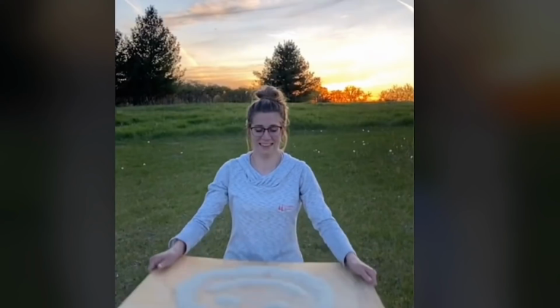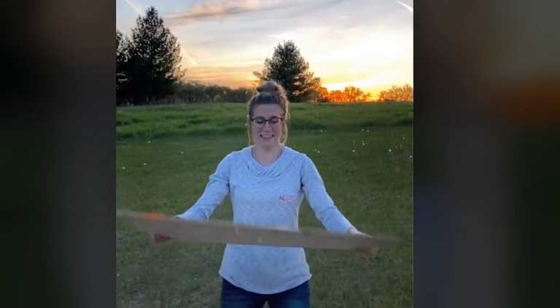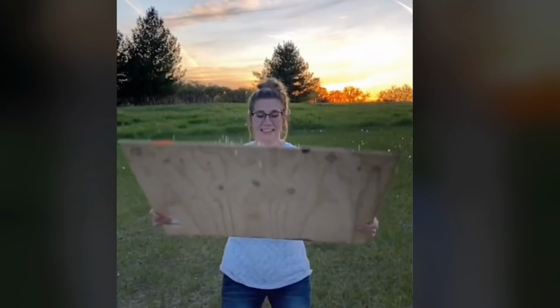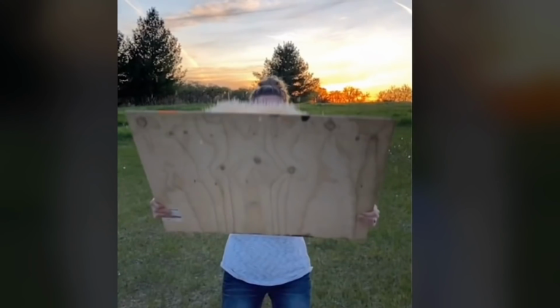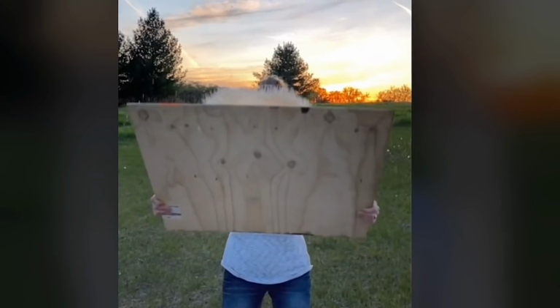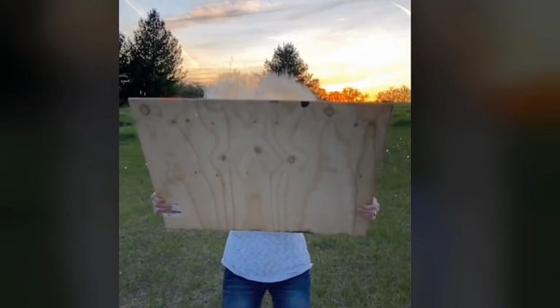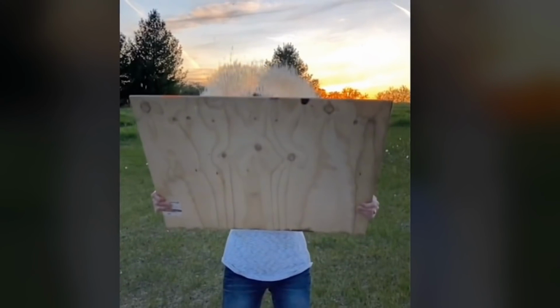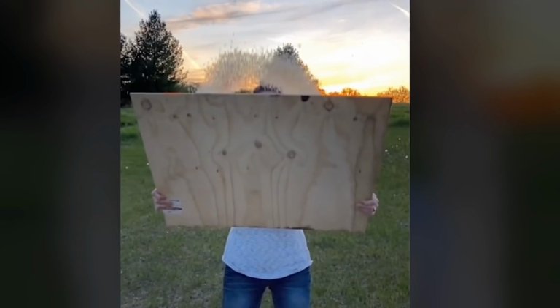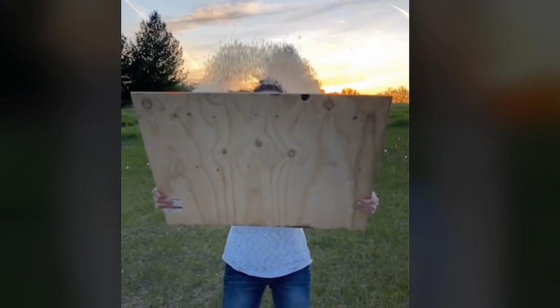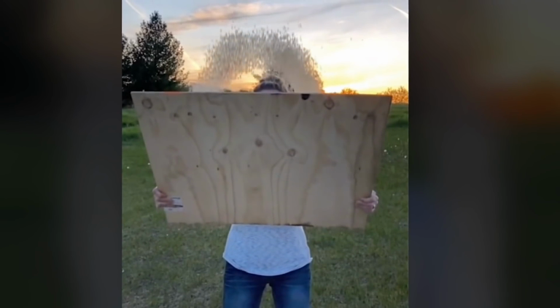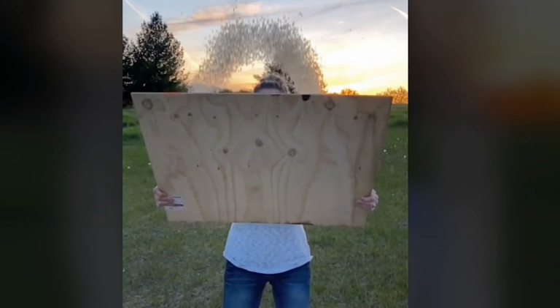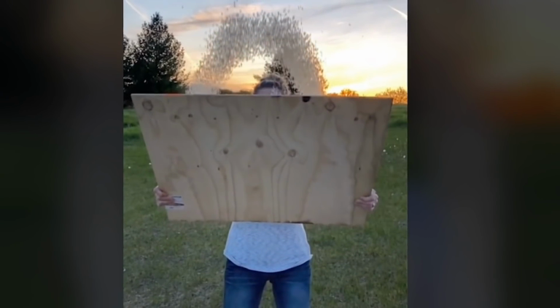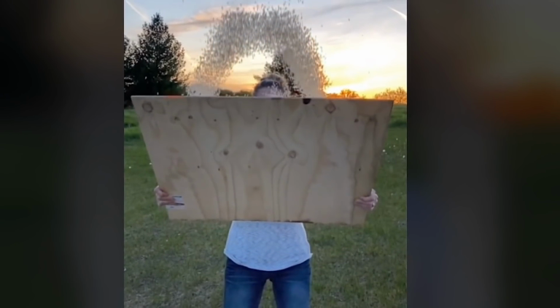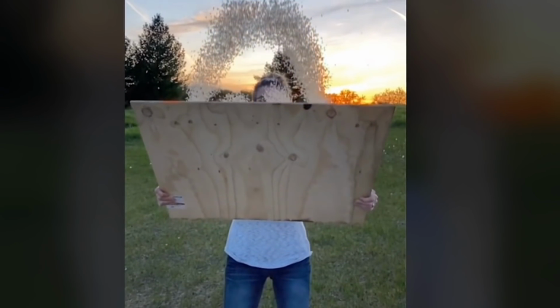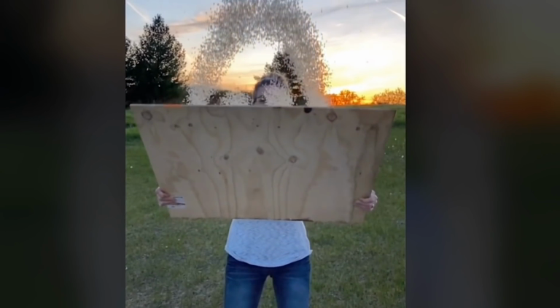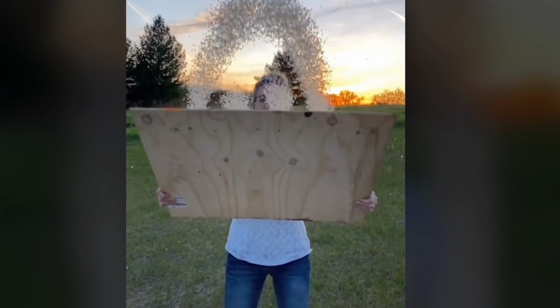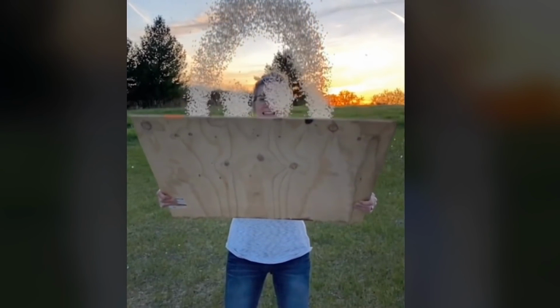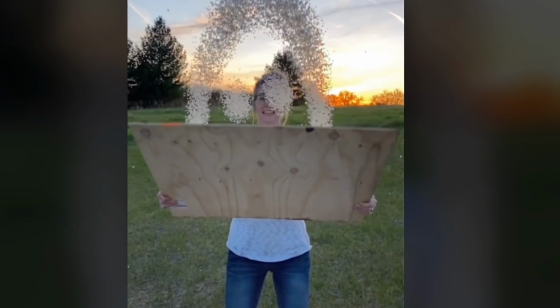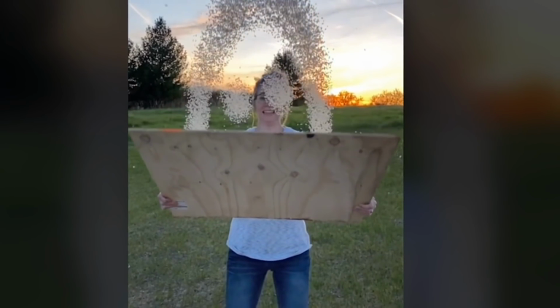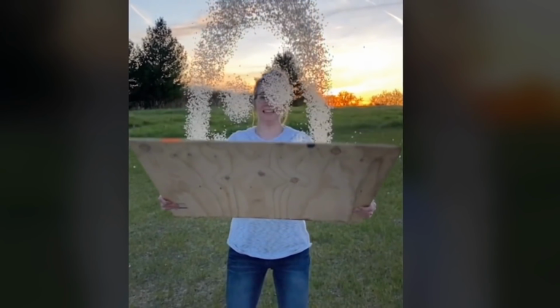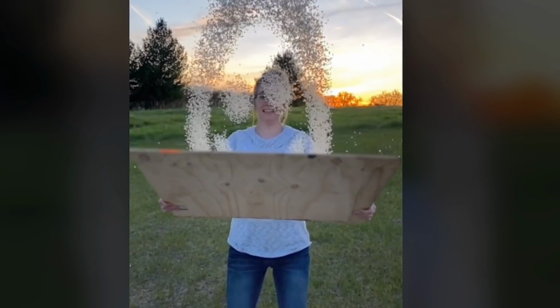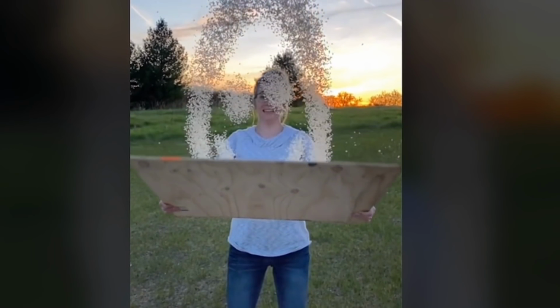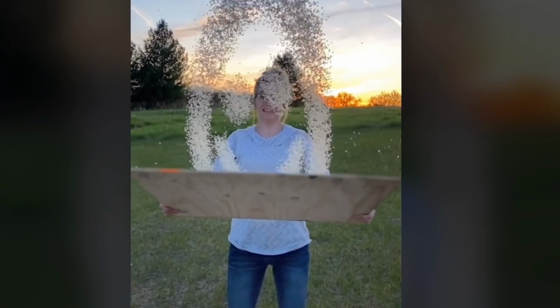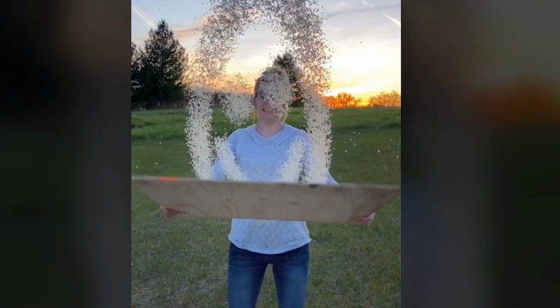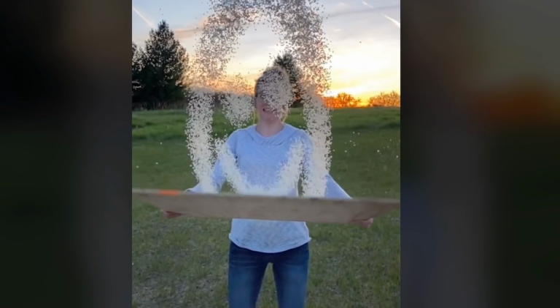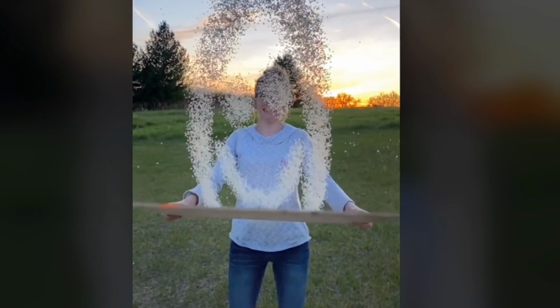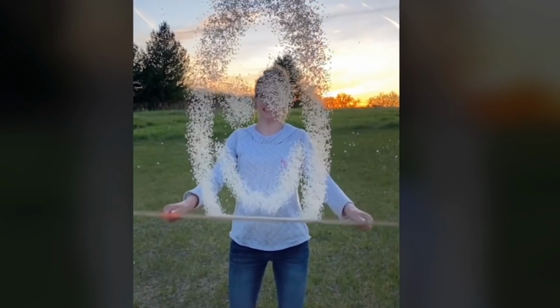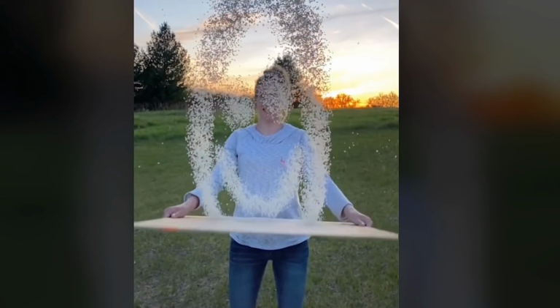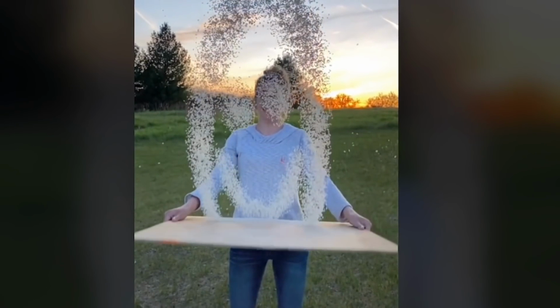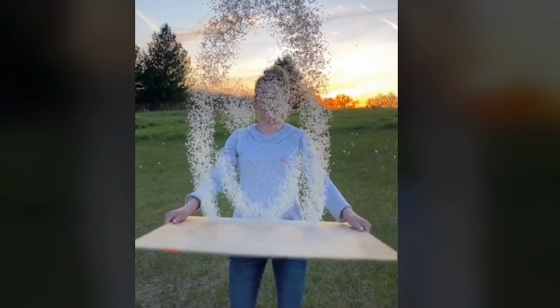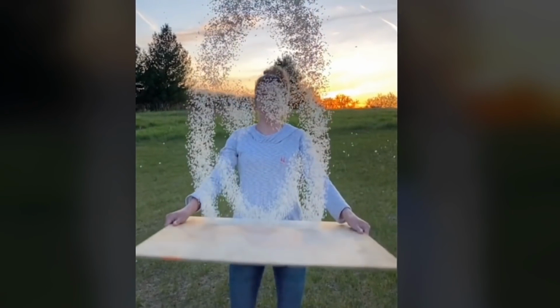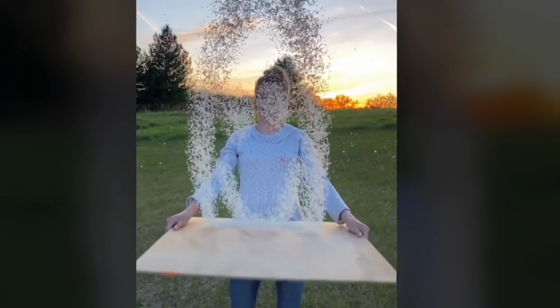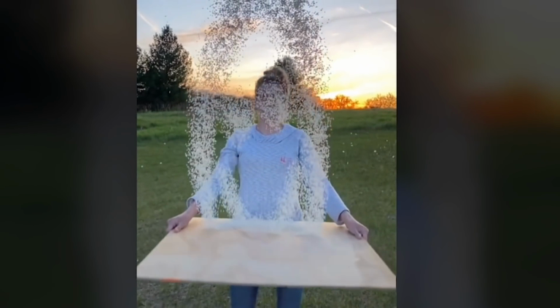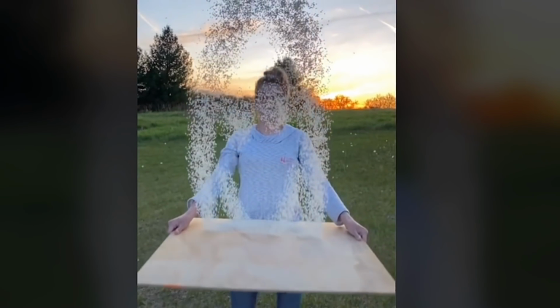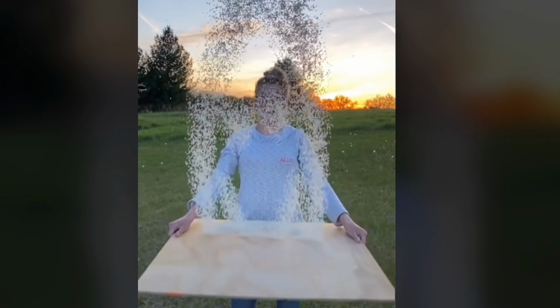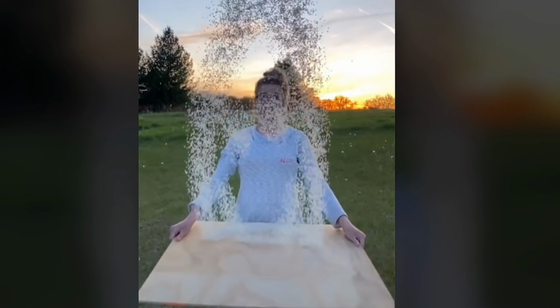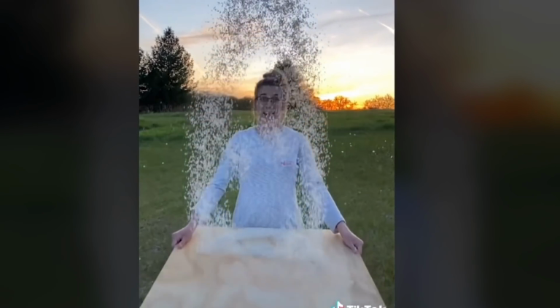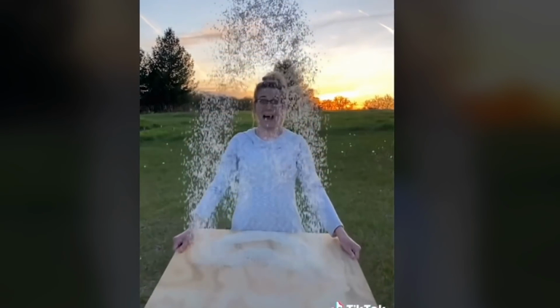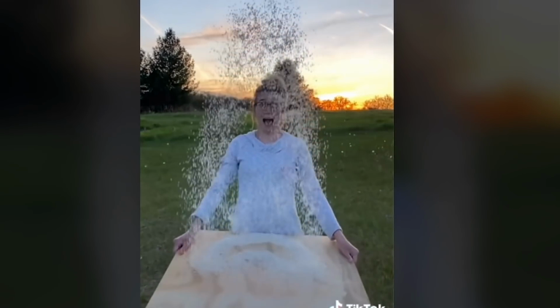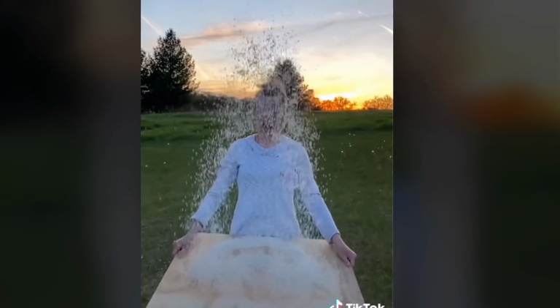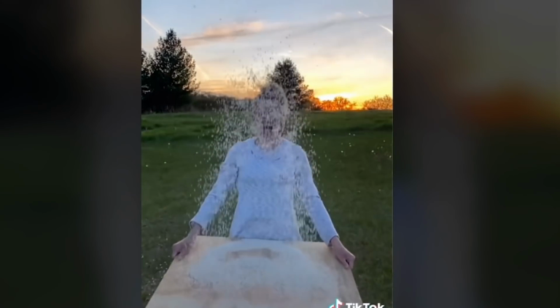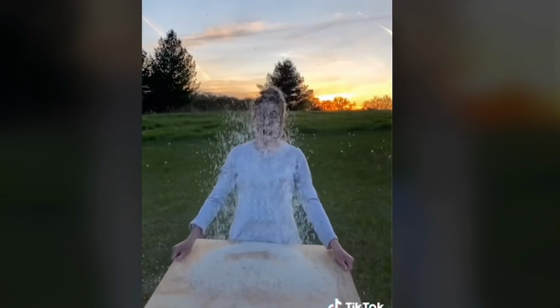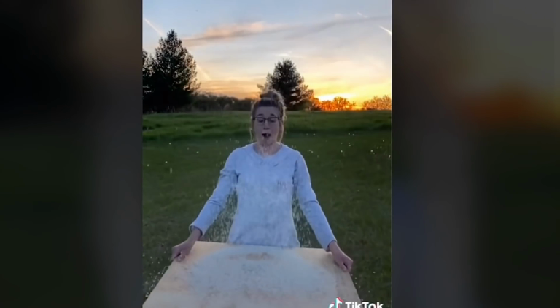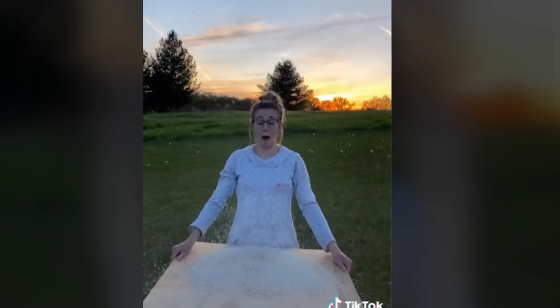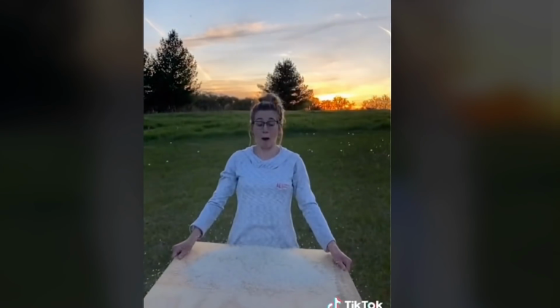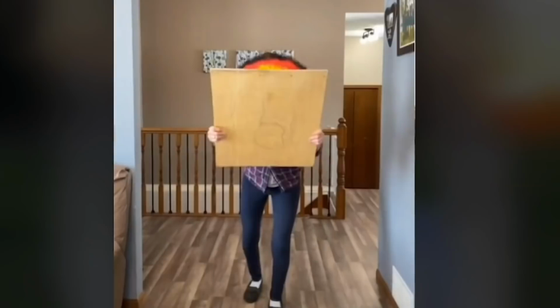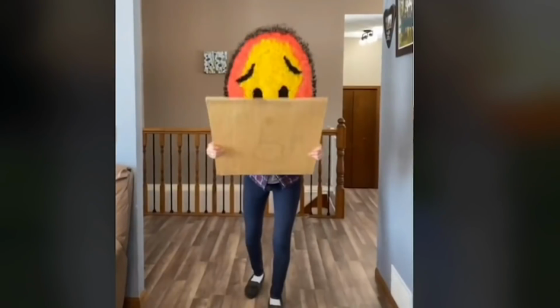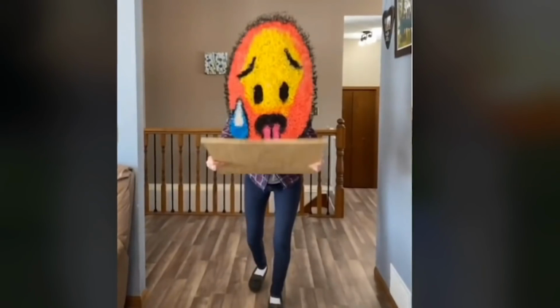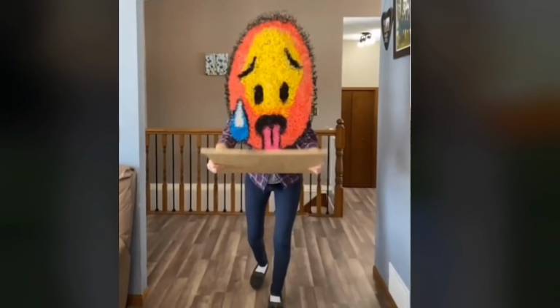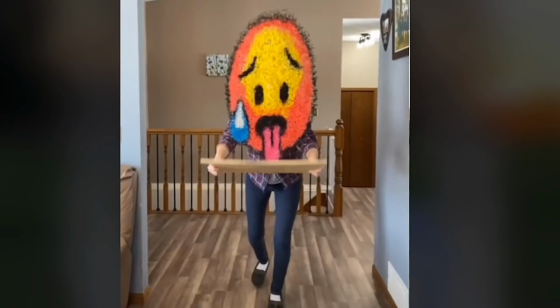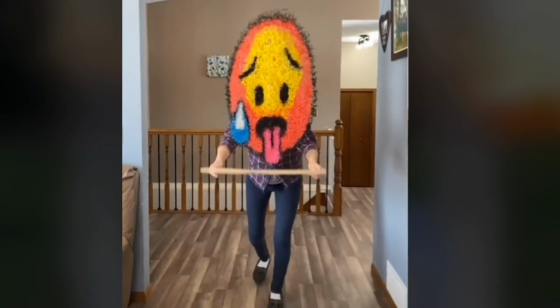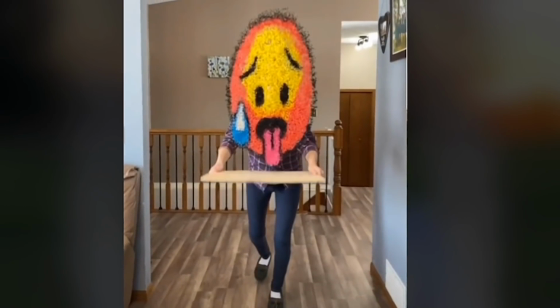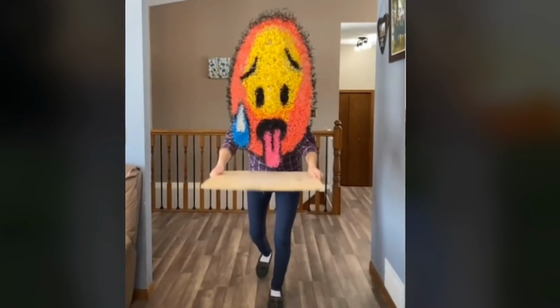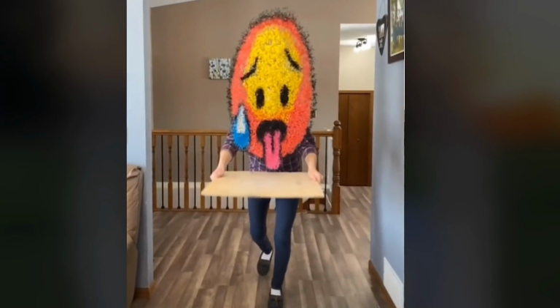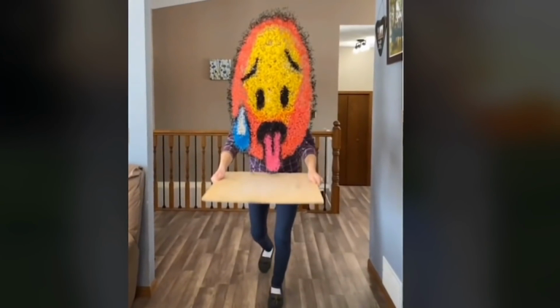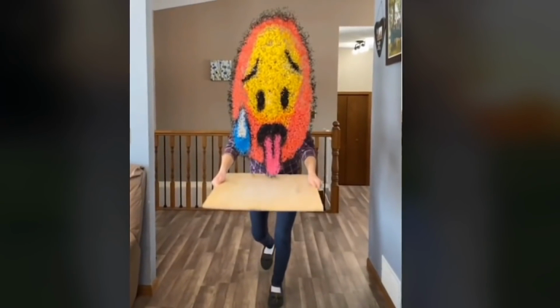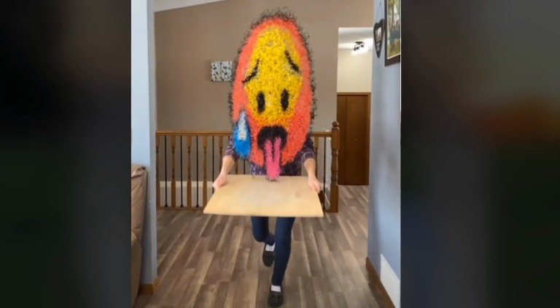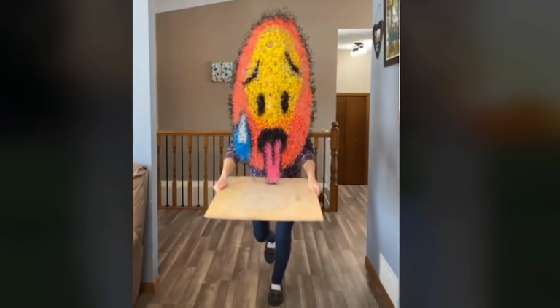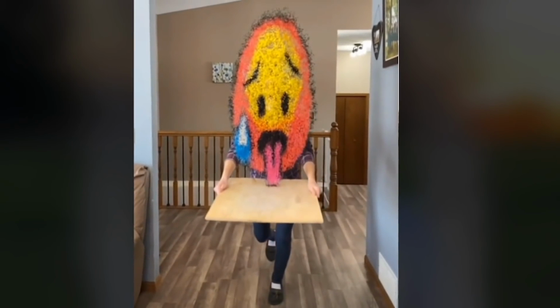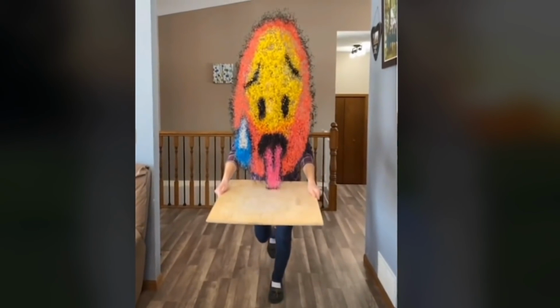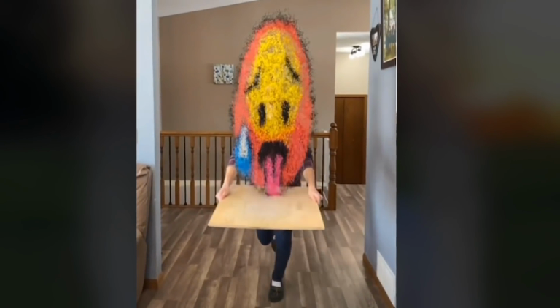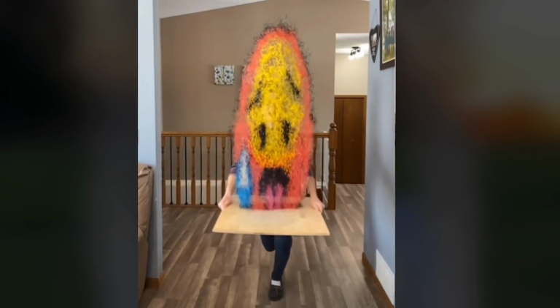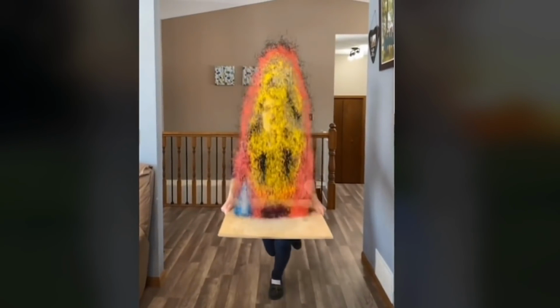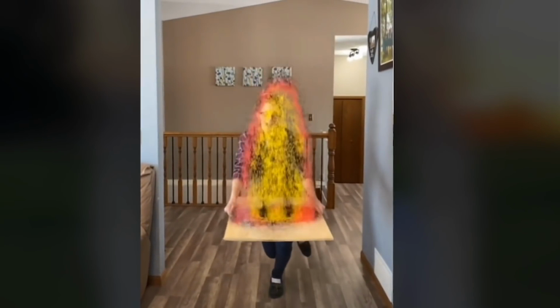This girl has been making rice art for over three years. This is her first creation, and this is what she's able to do now.